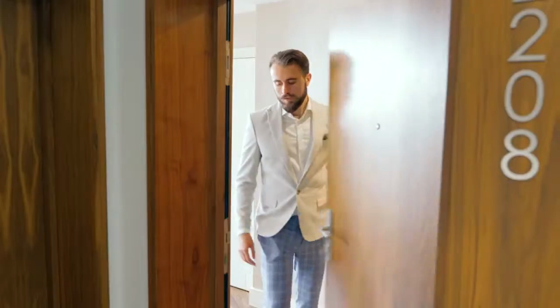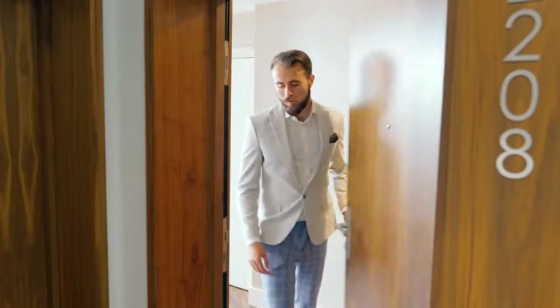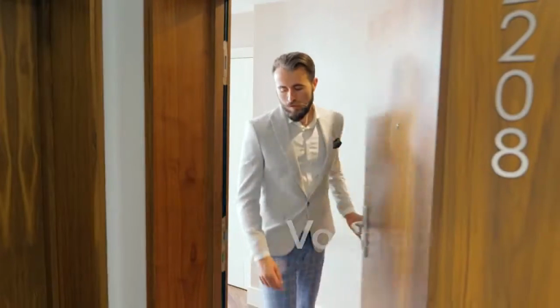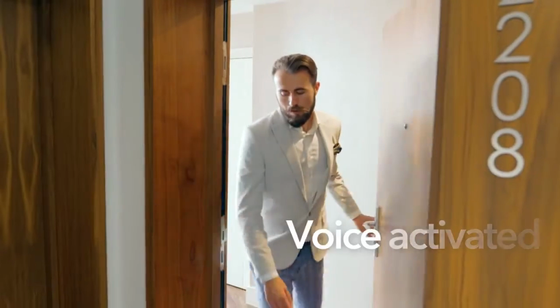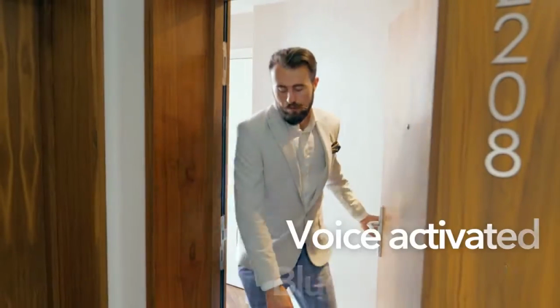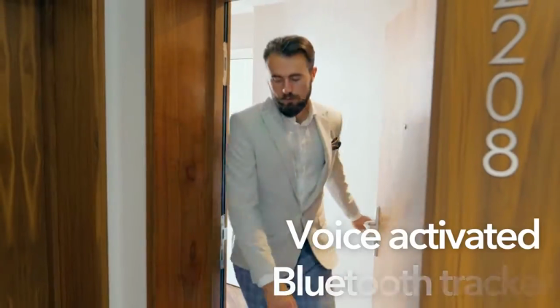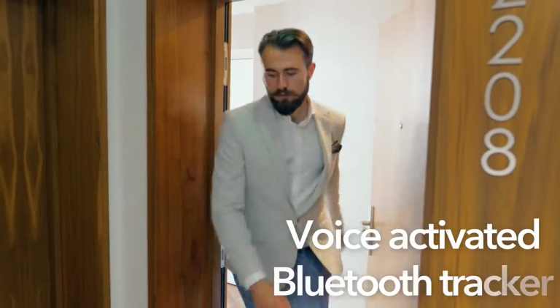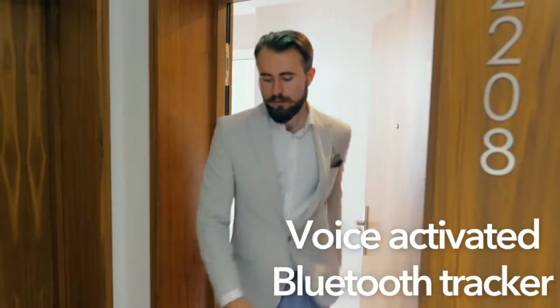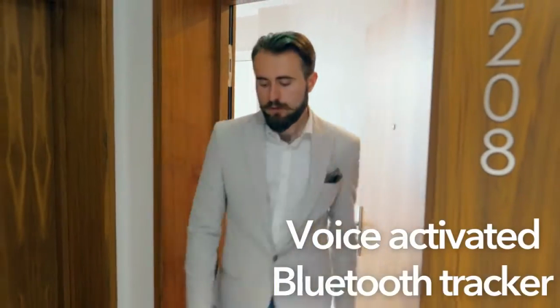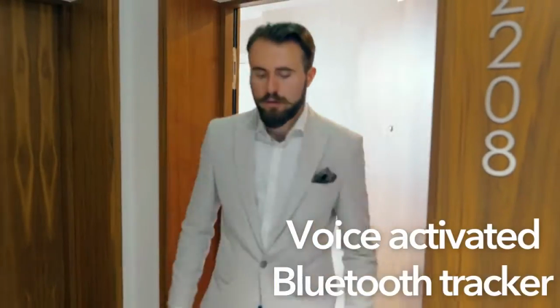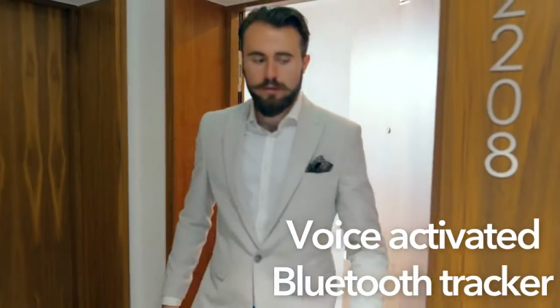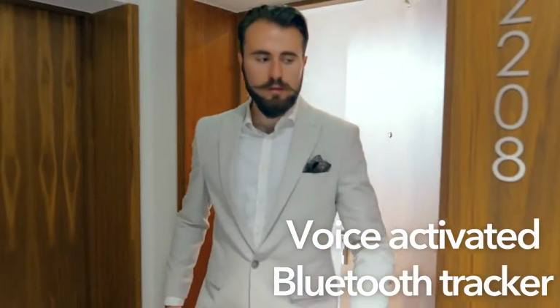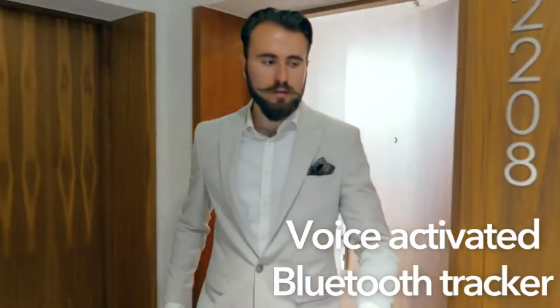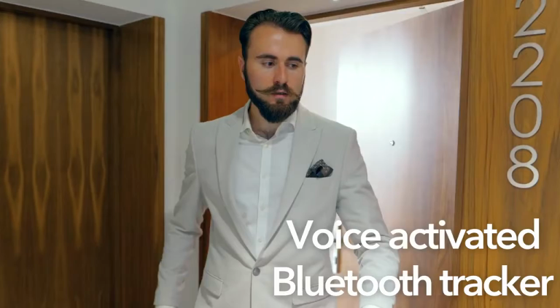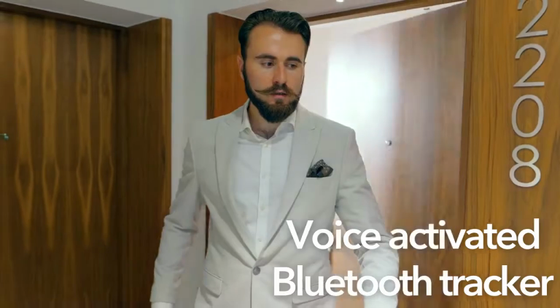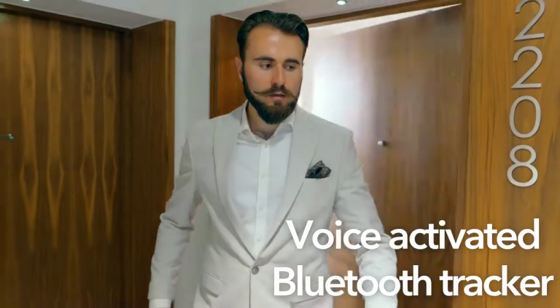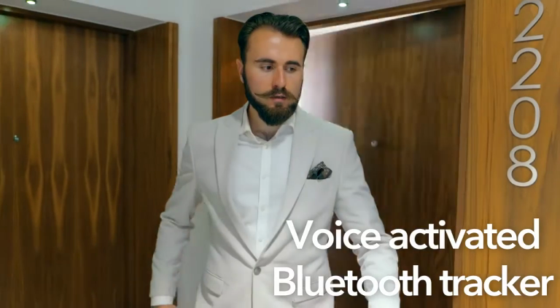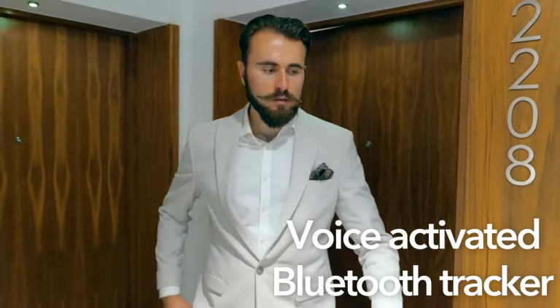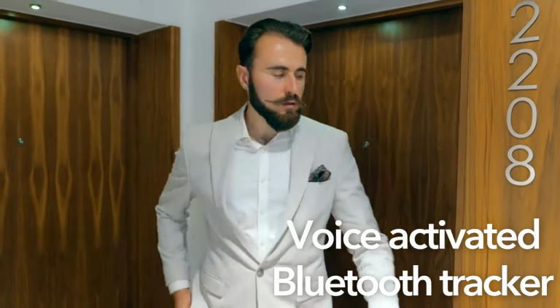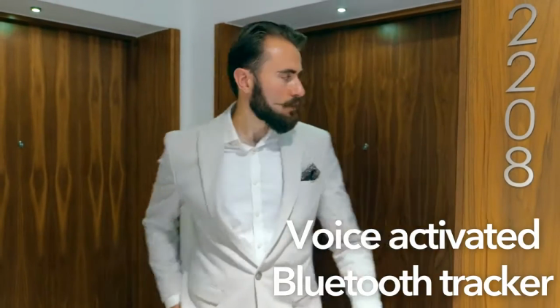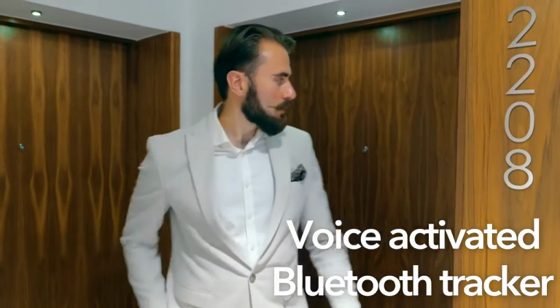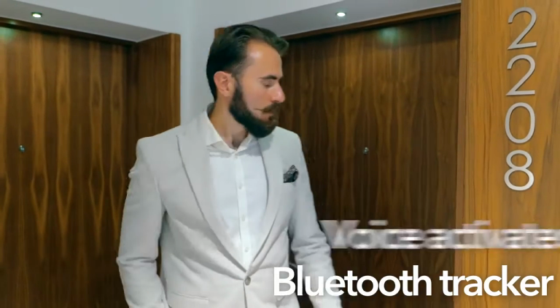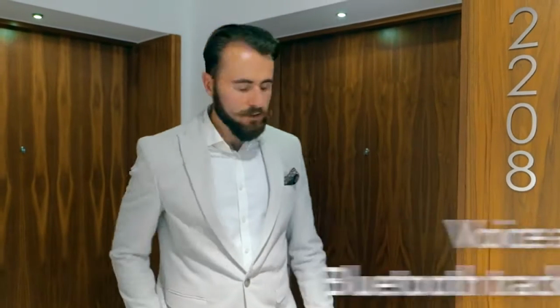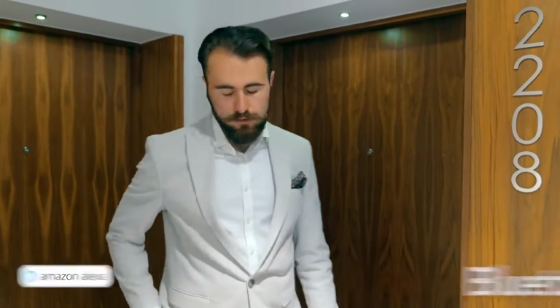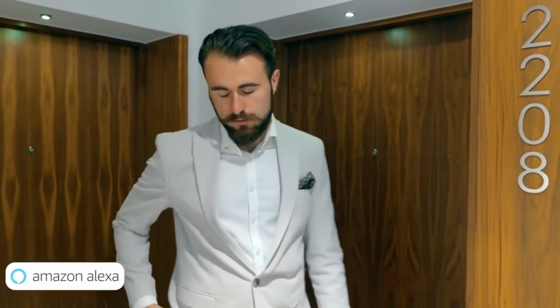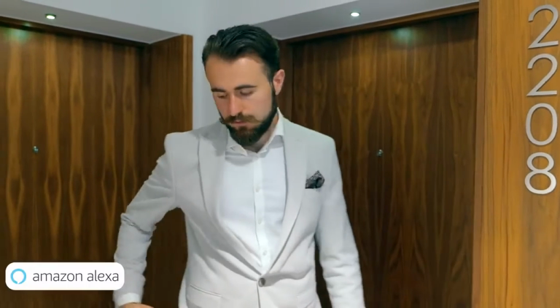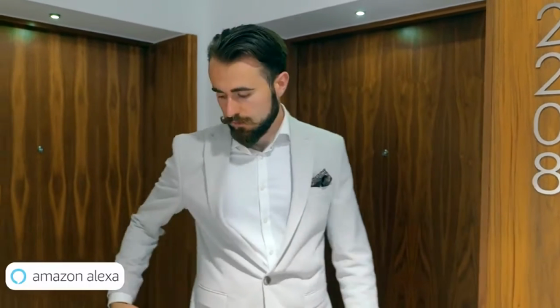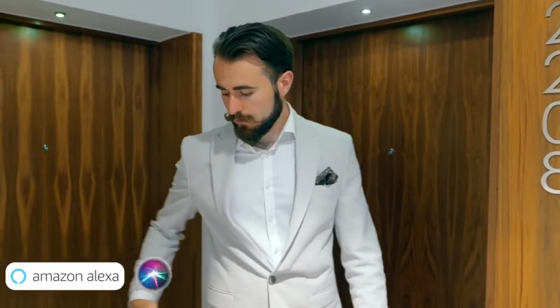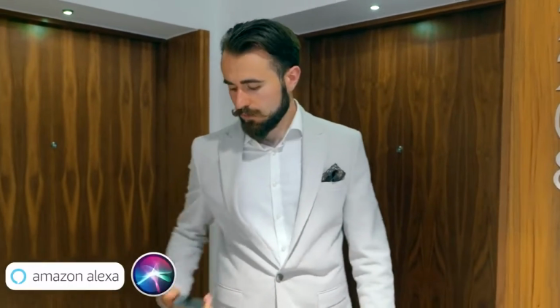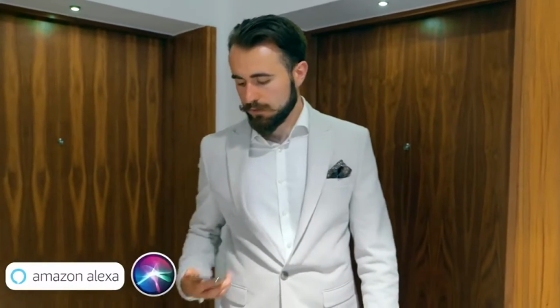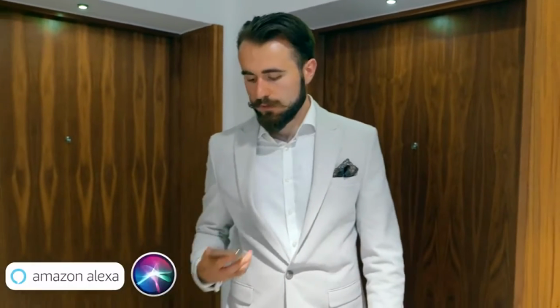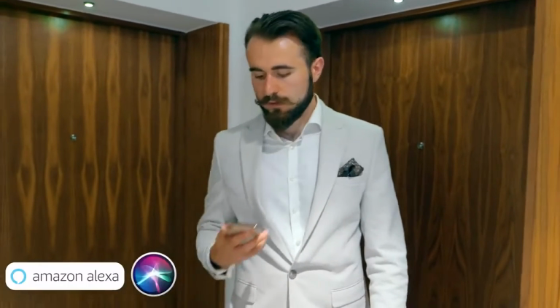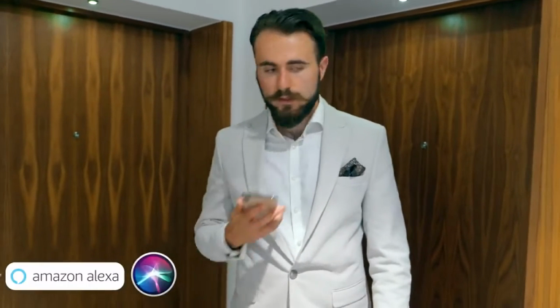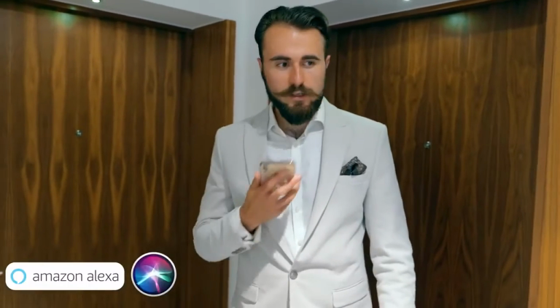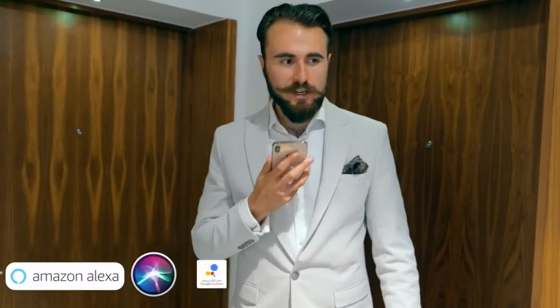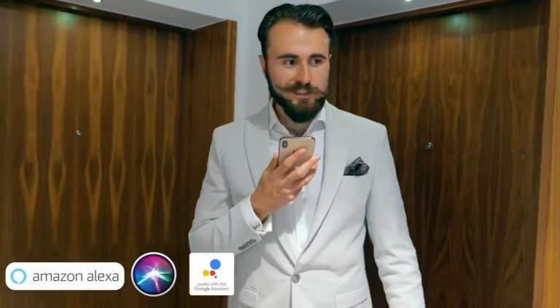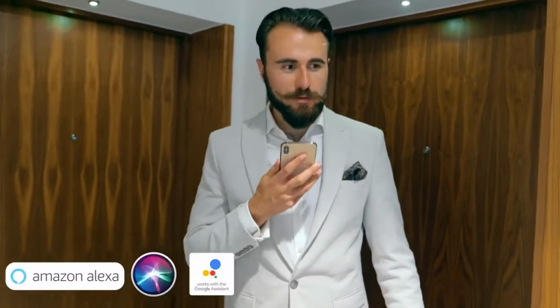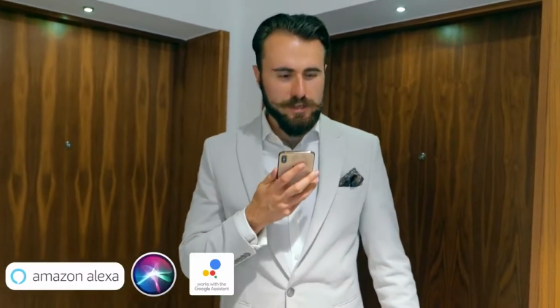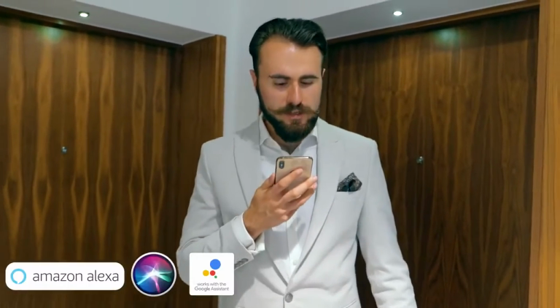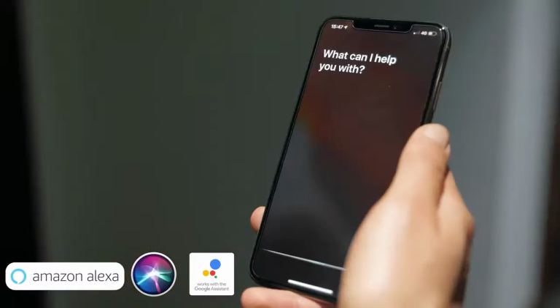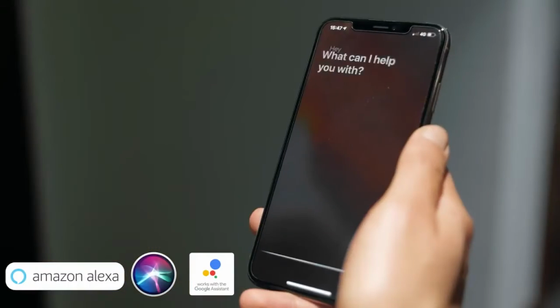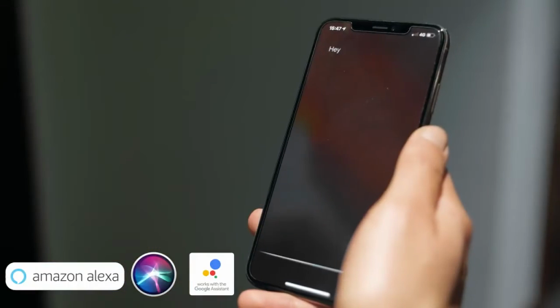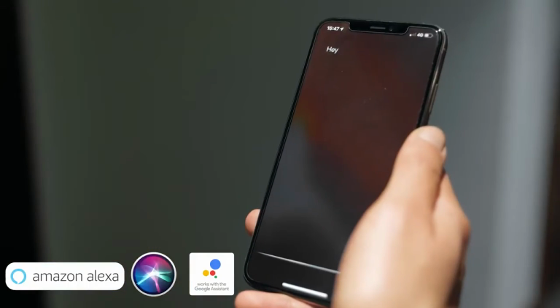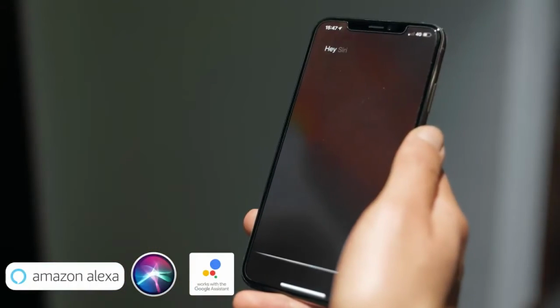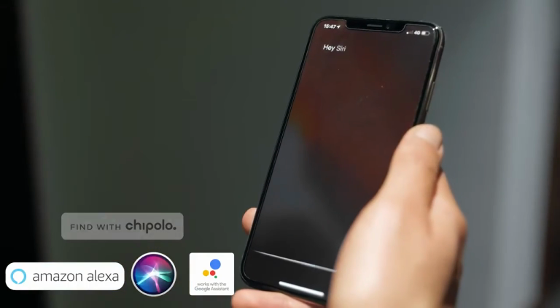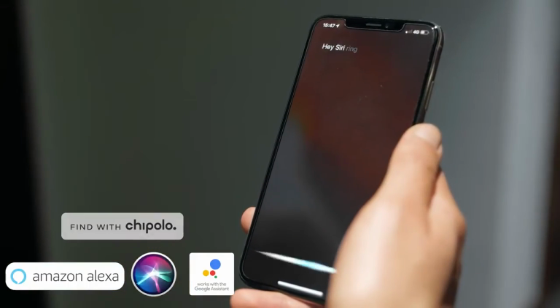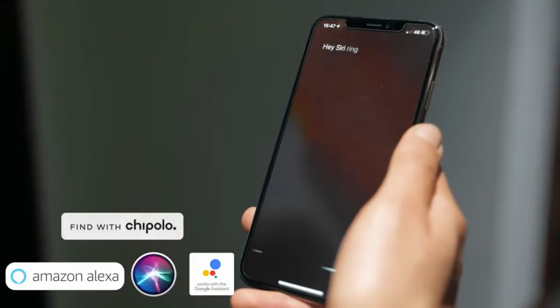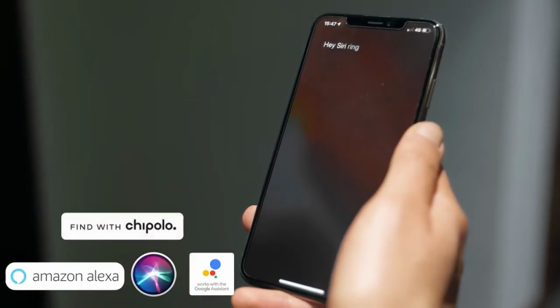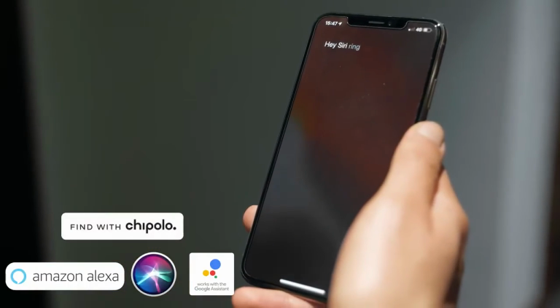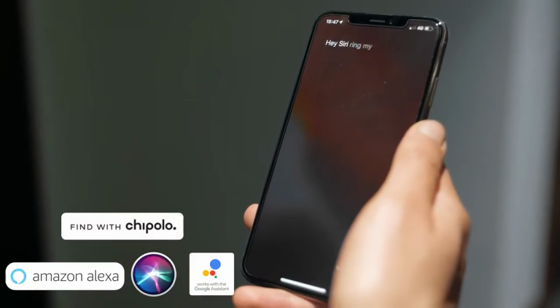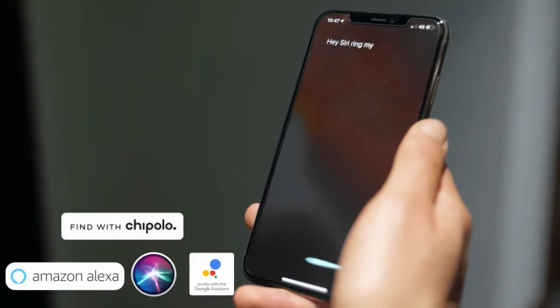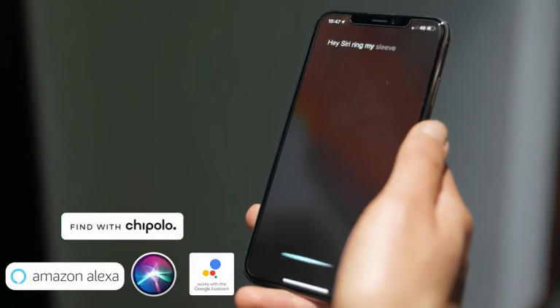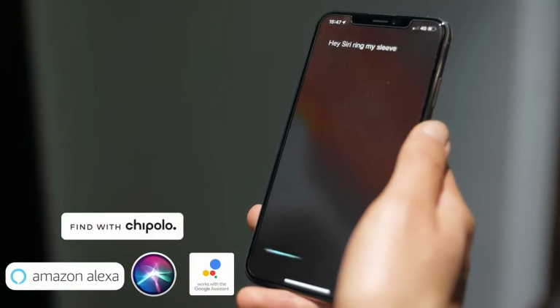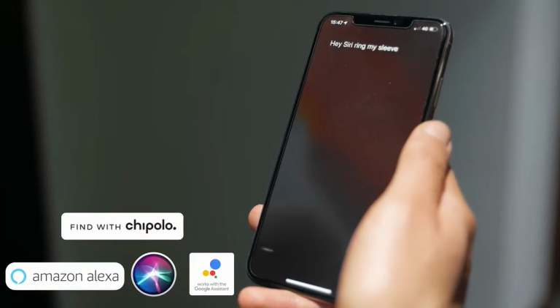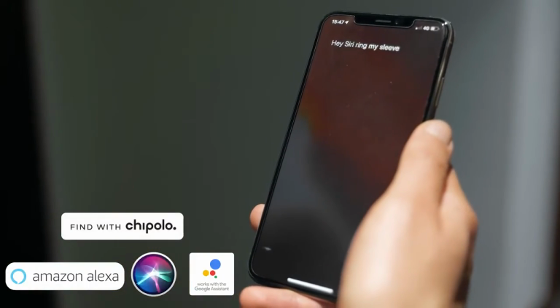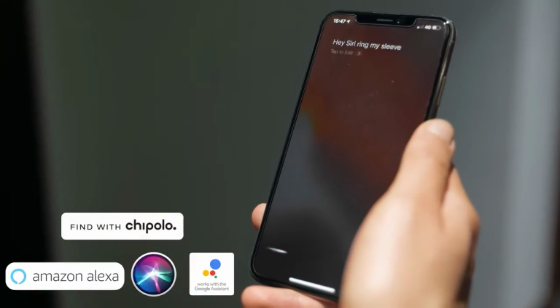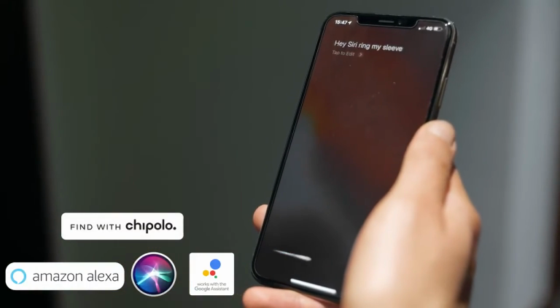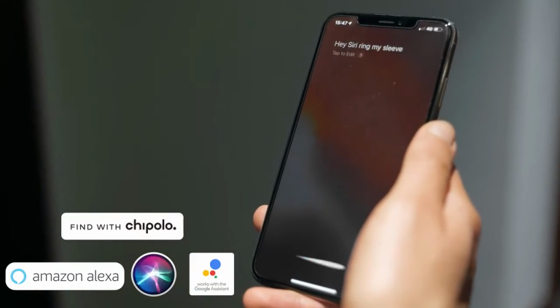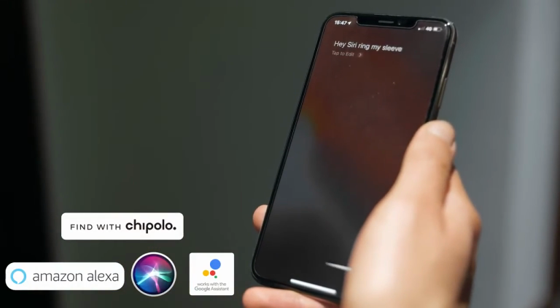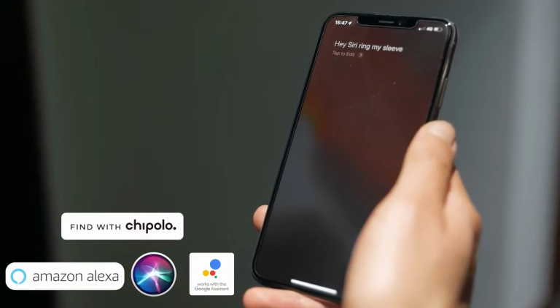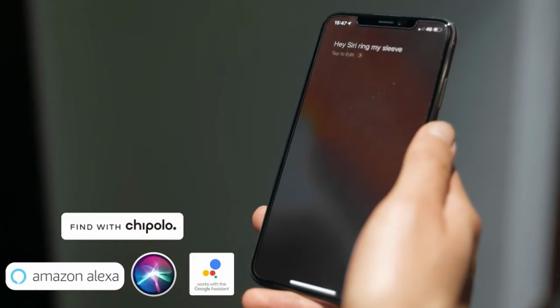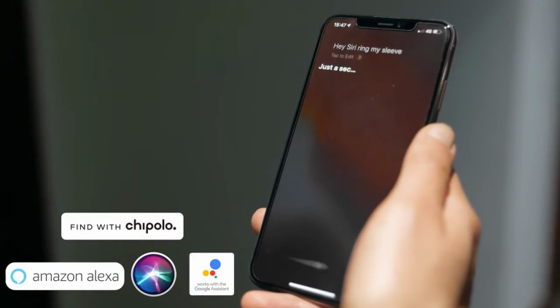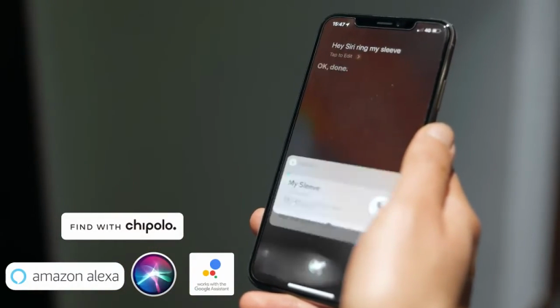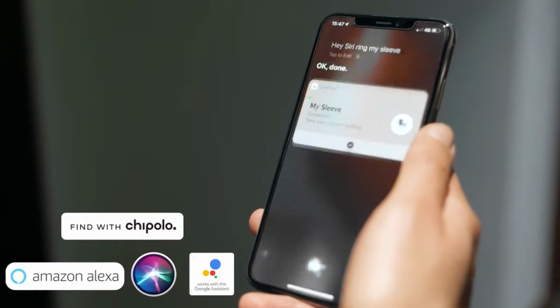Left your sleeve behind? Simply call out to Alexa, Siri, or Google Assistant and the Chipolo app will show you its last position.